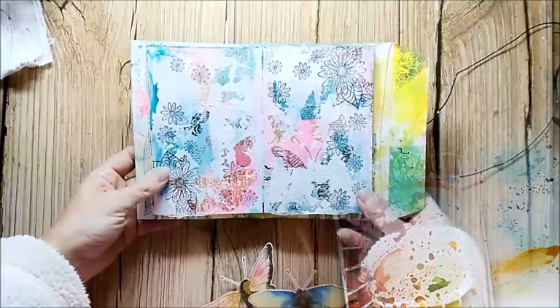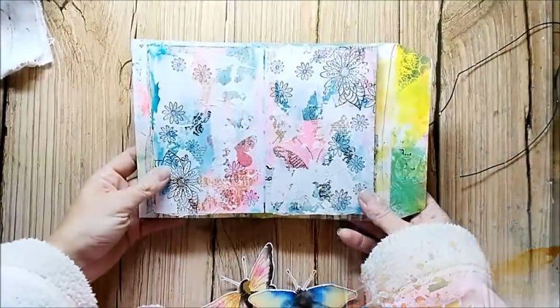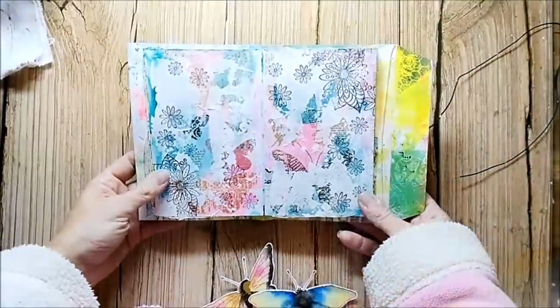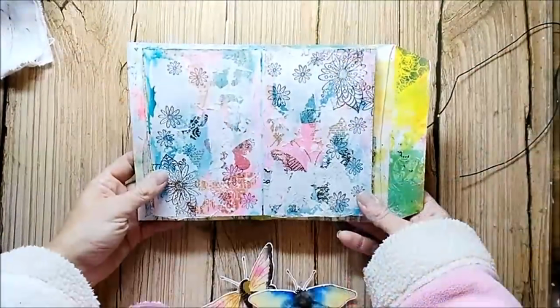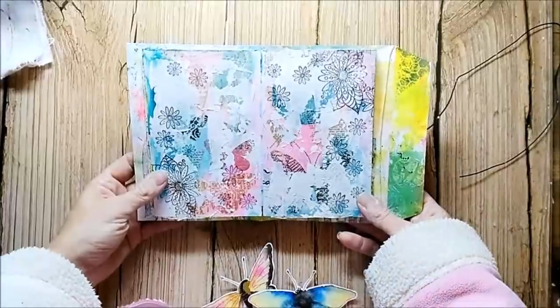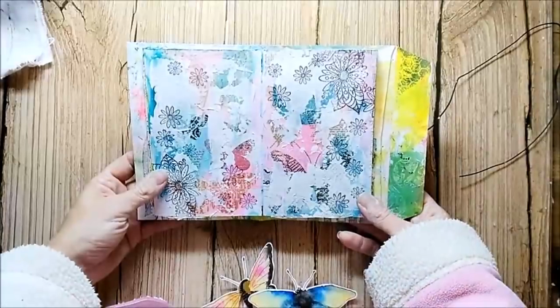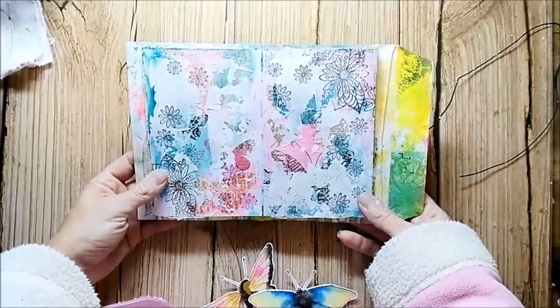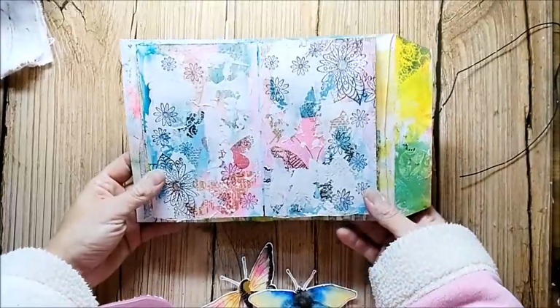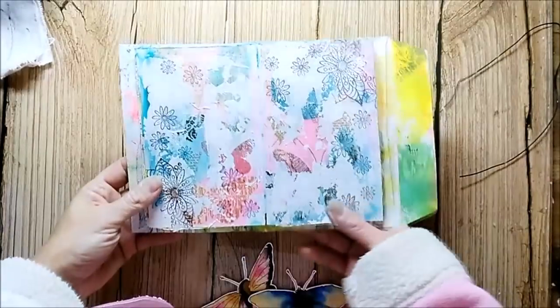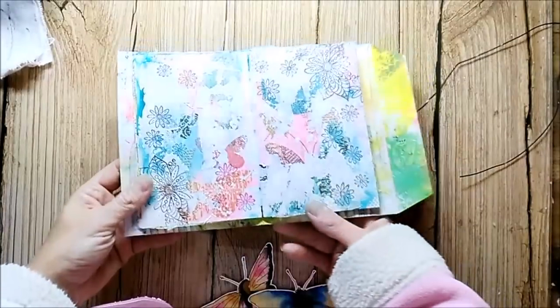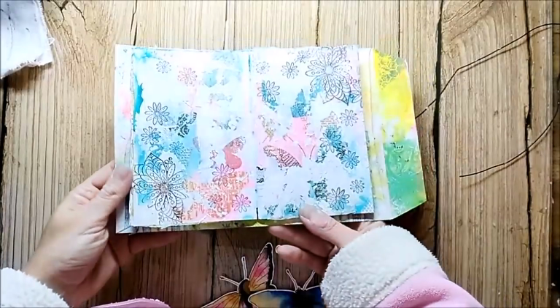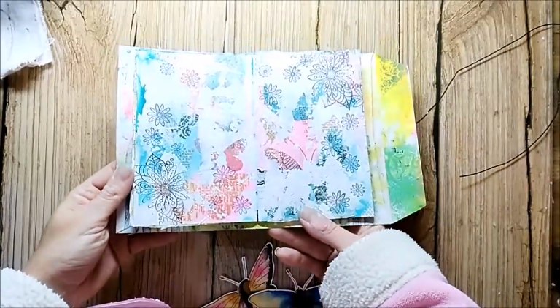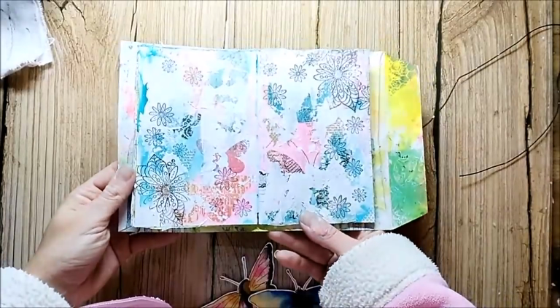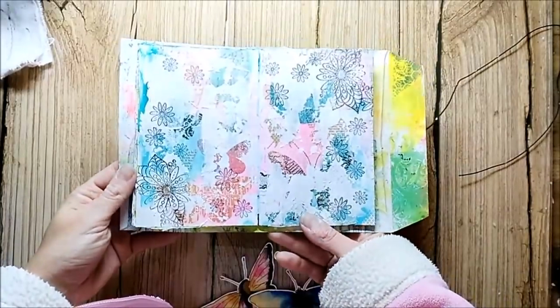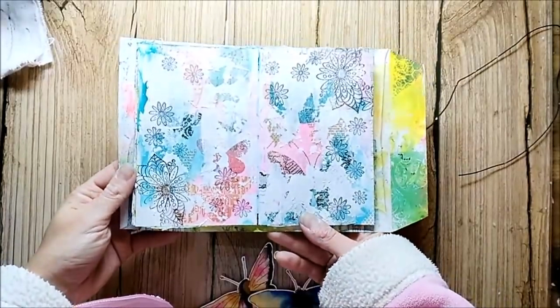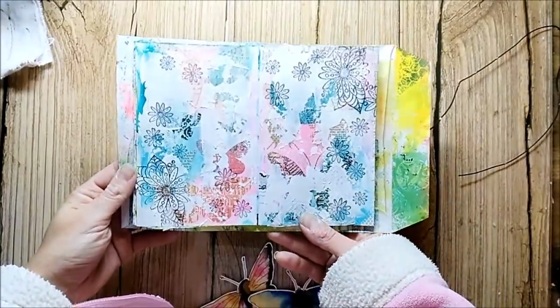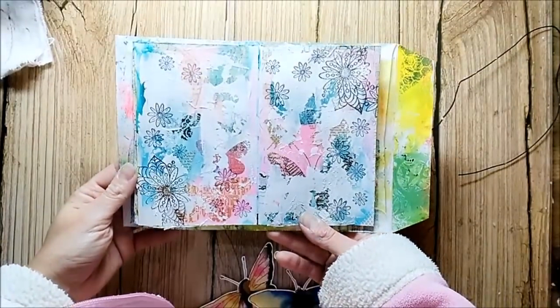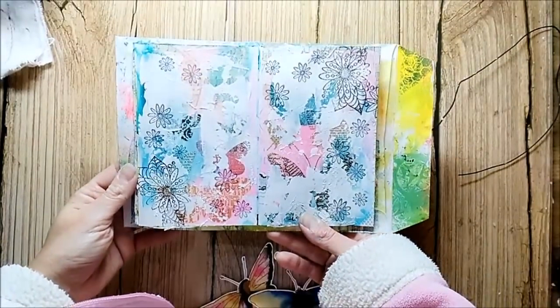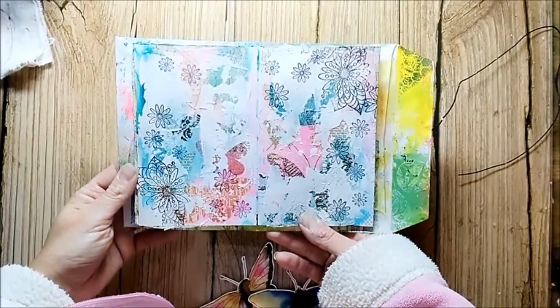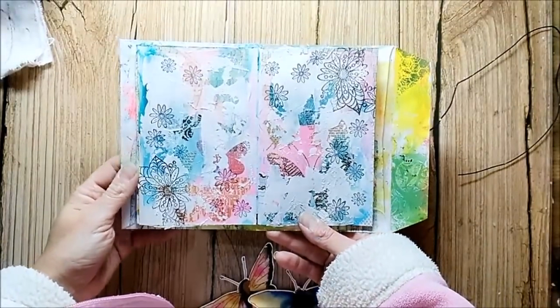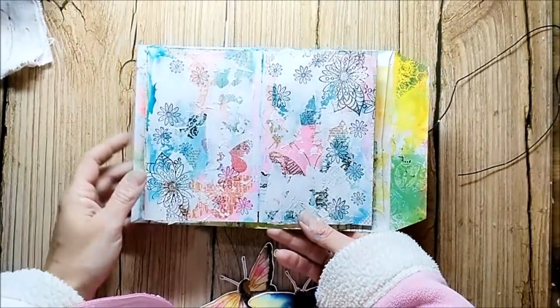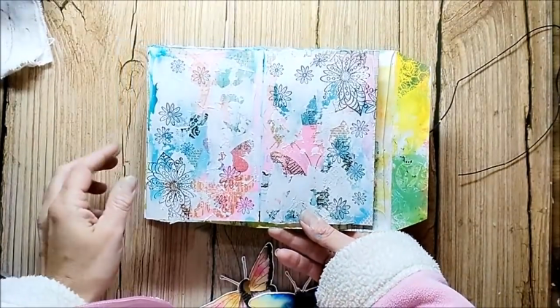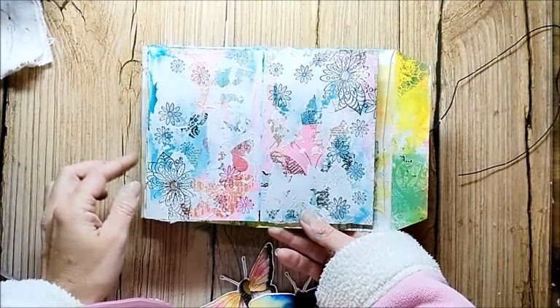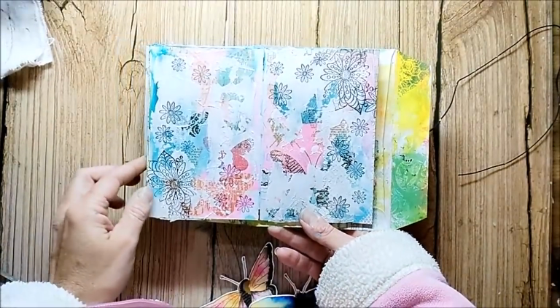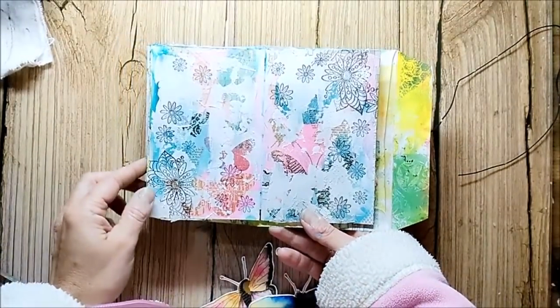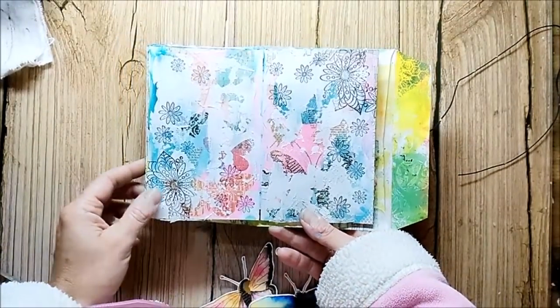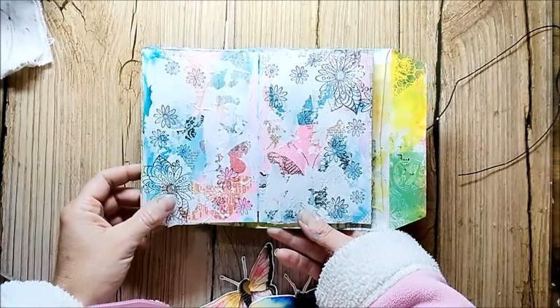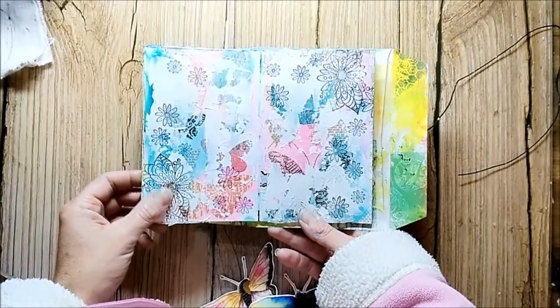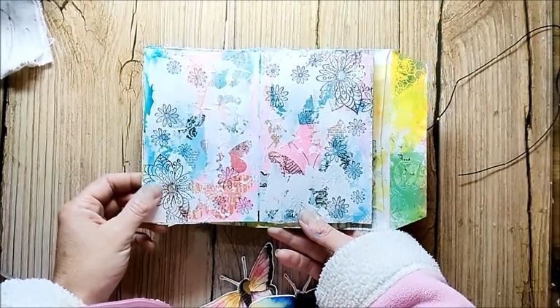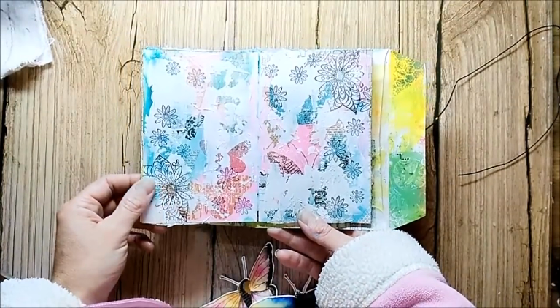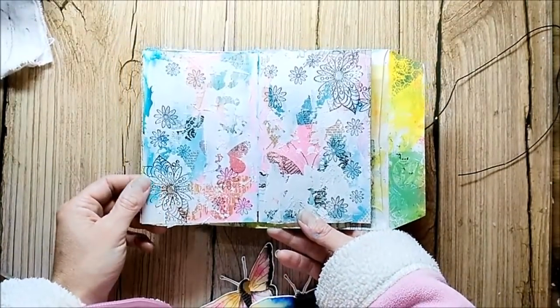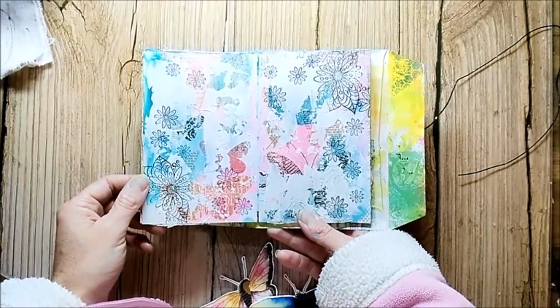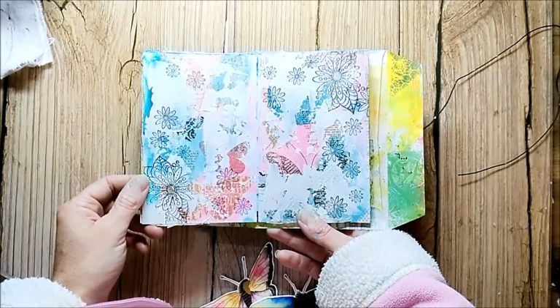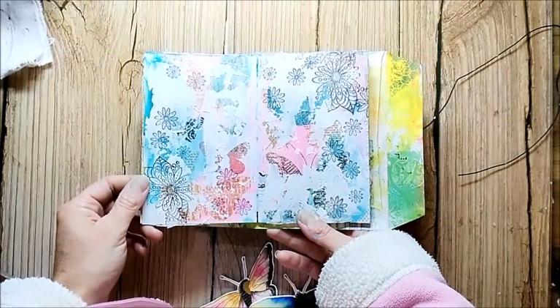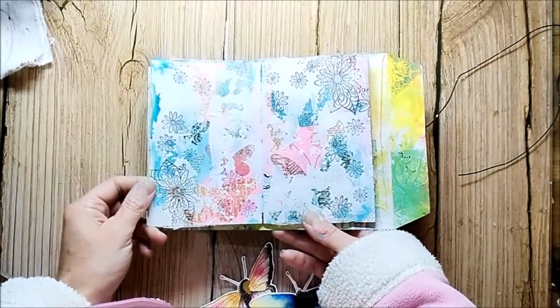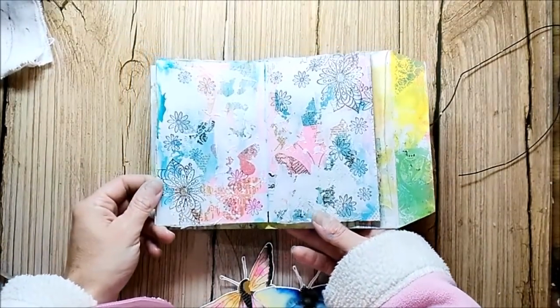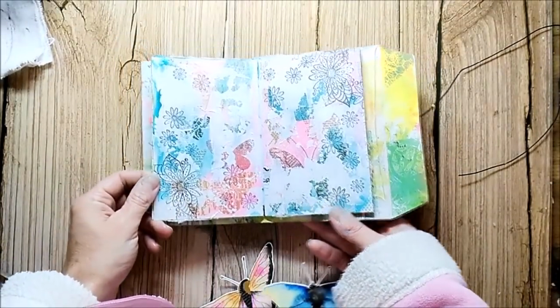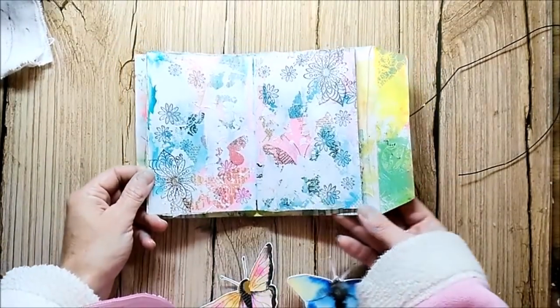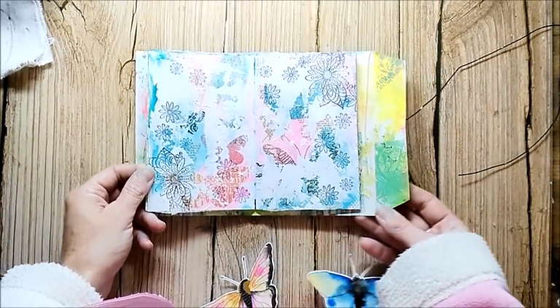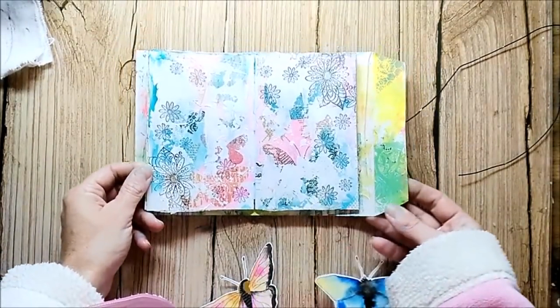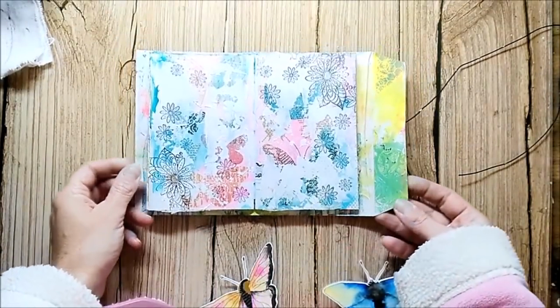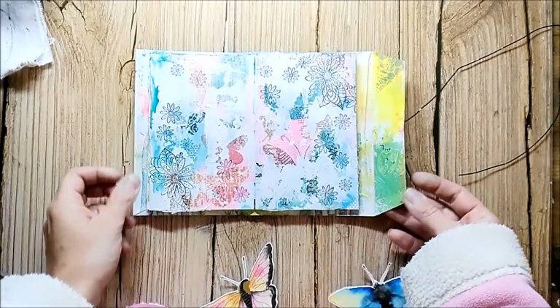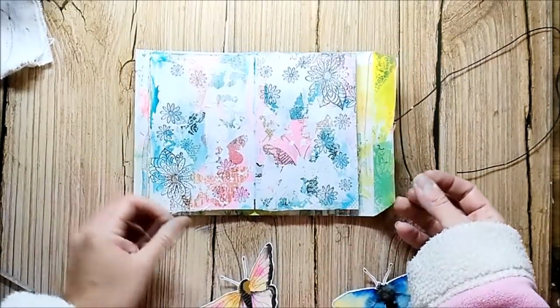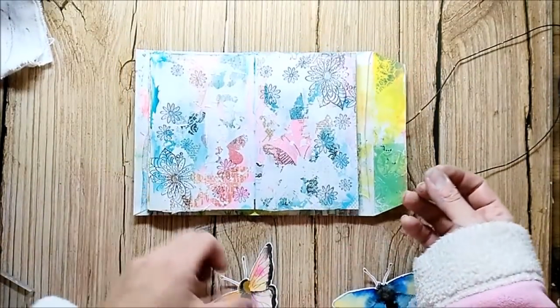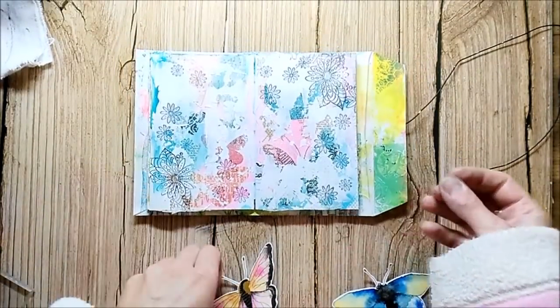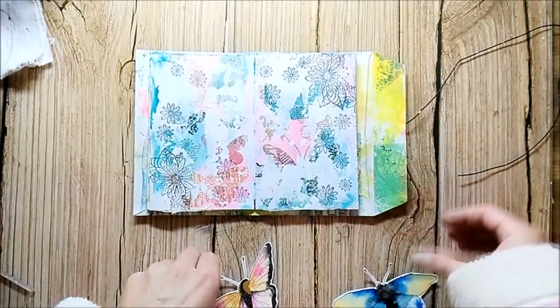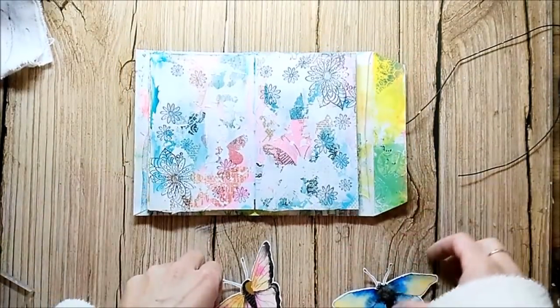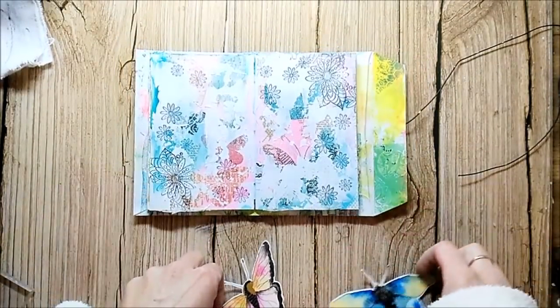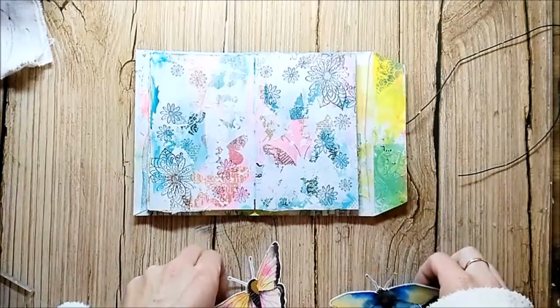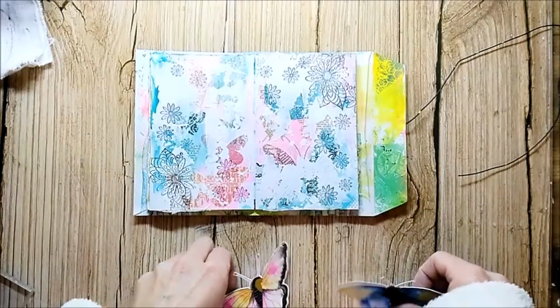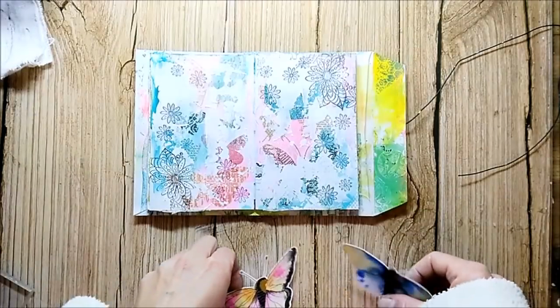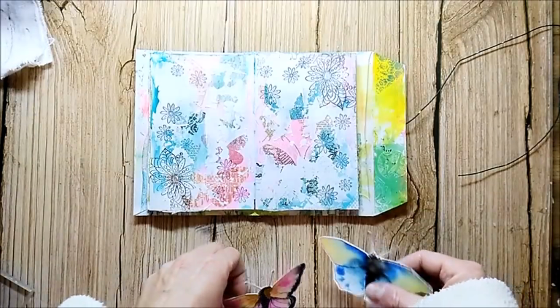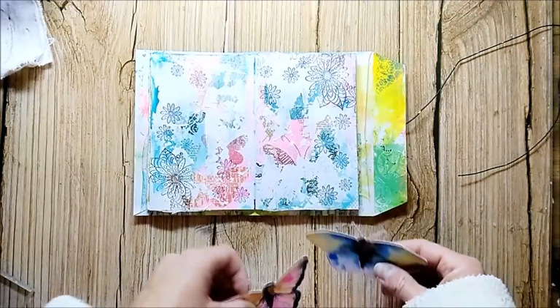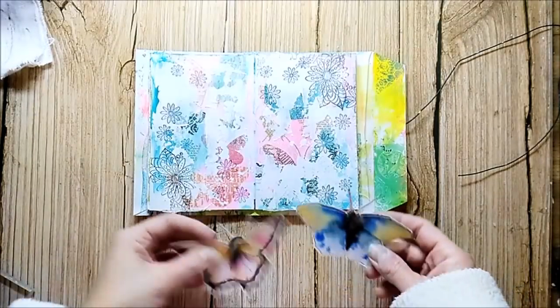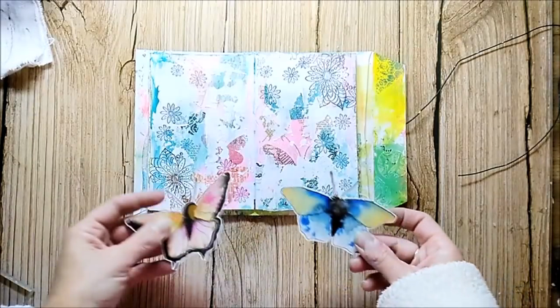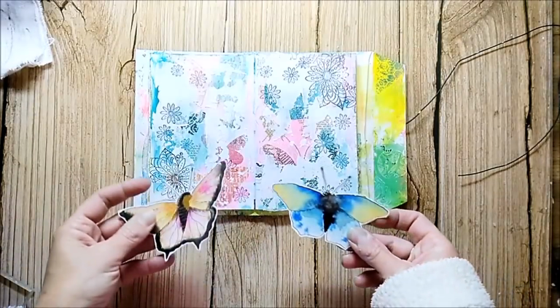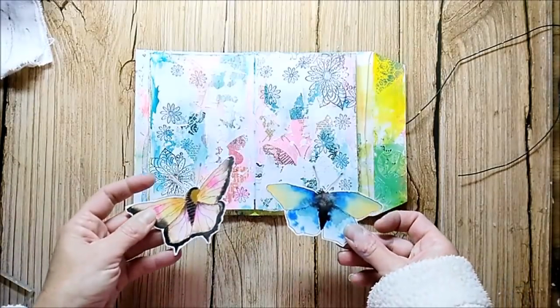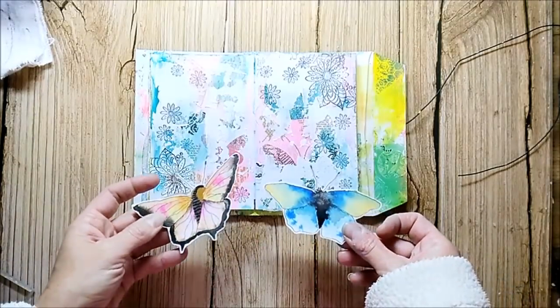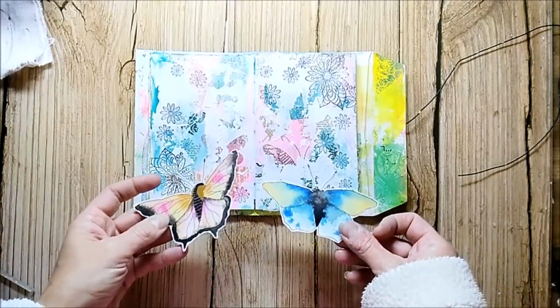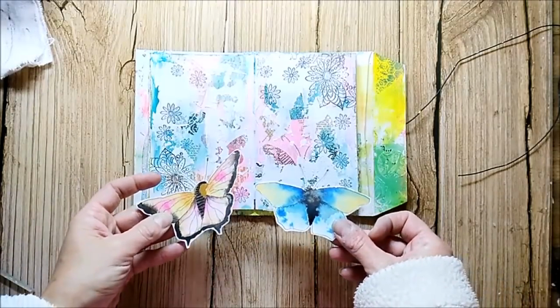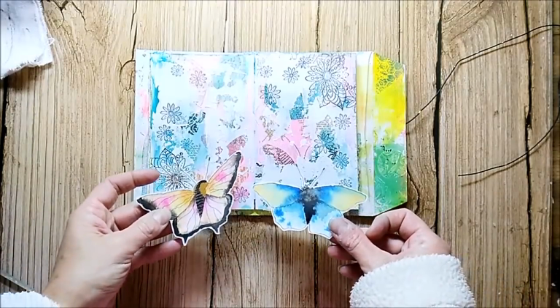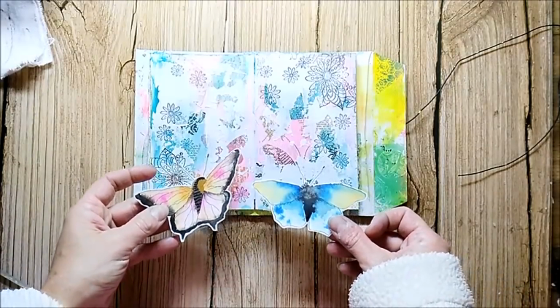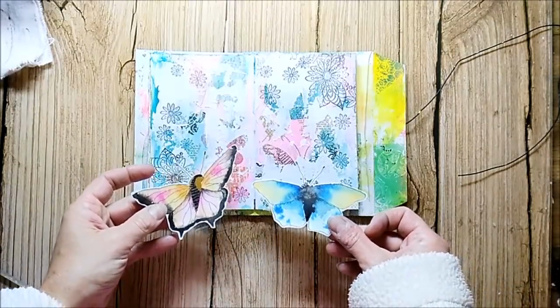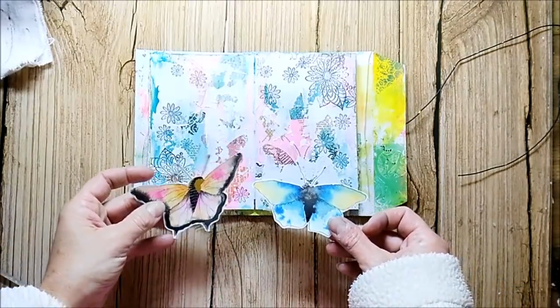What I did was stamp some flower stems from Rubberdance directly onto the background, and I cut out my butterflies.